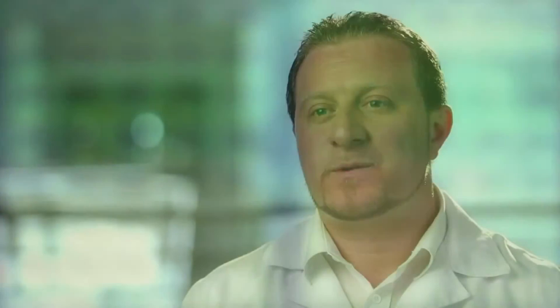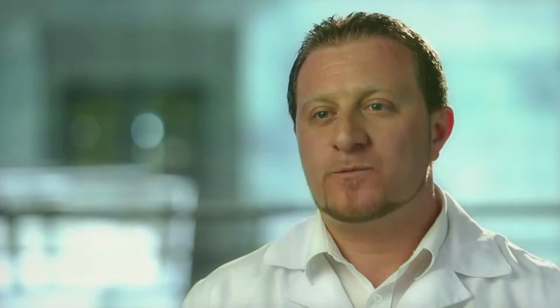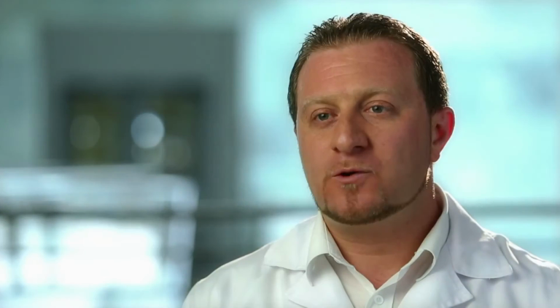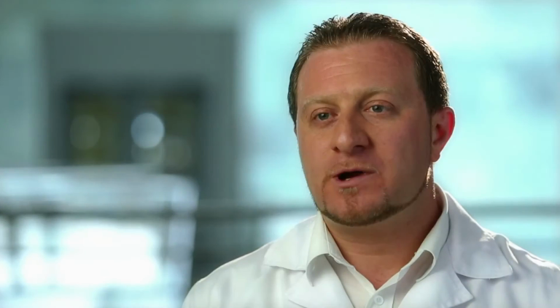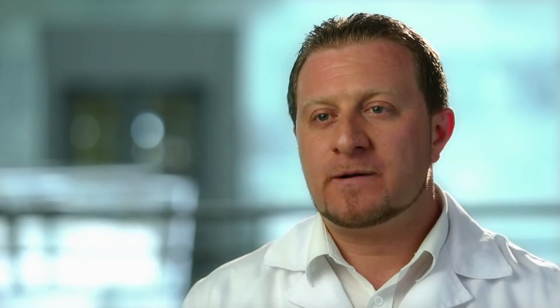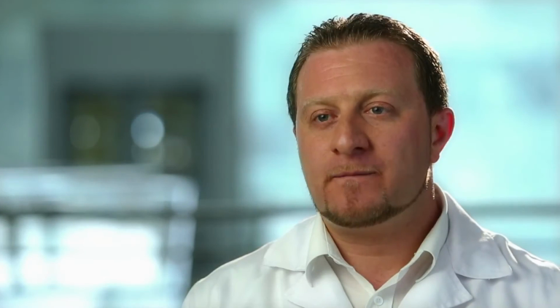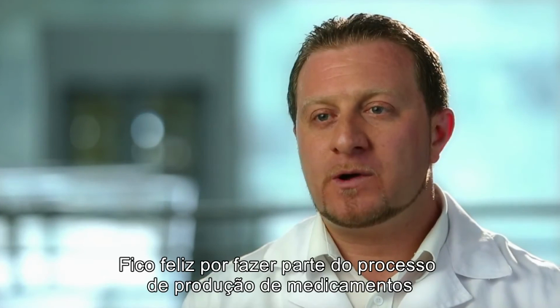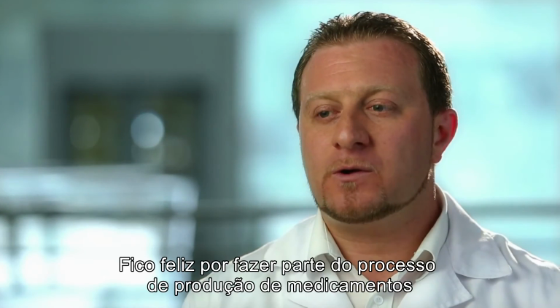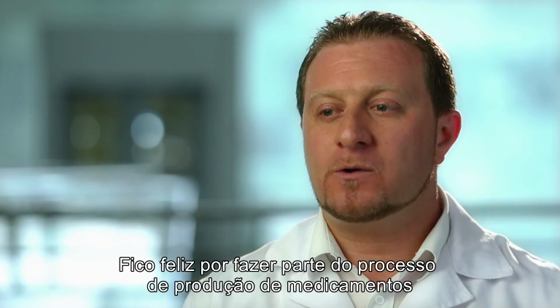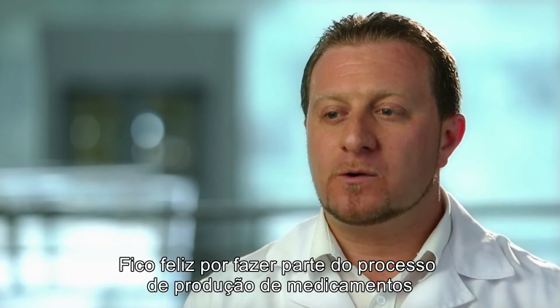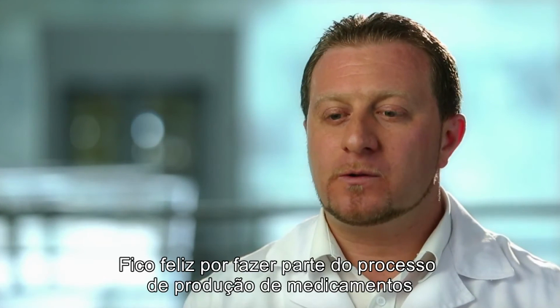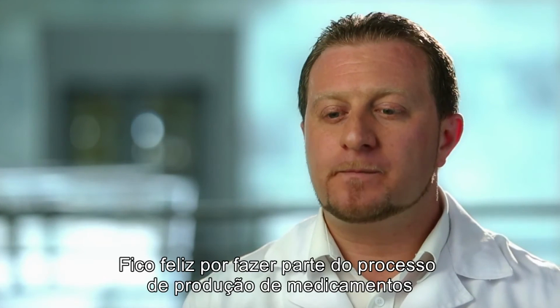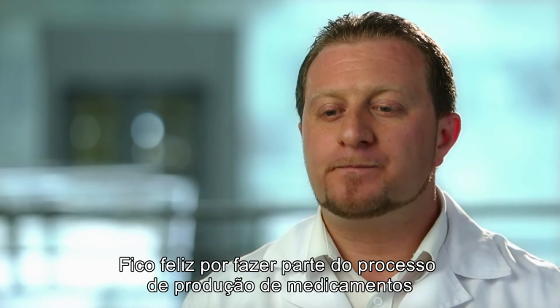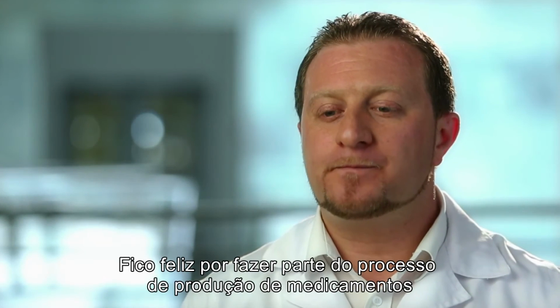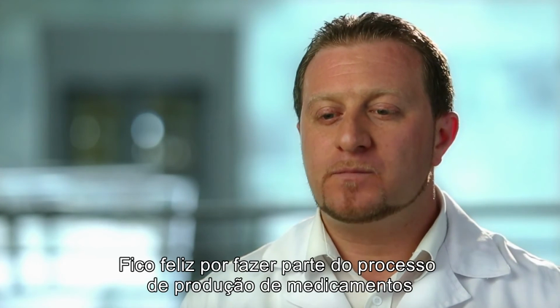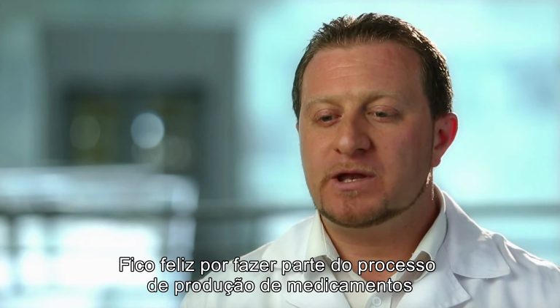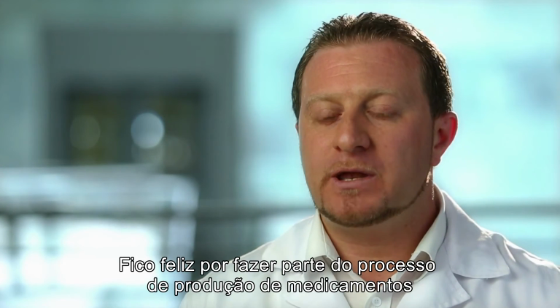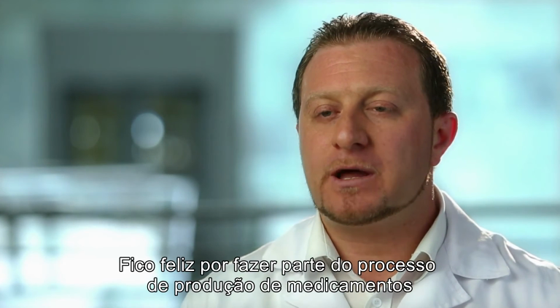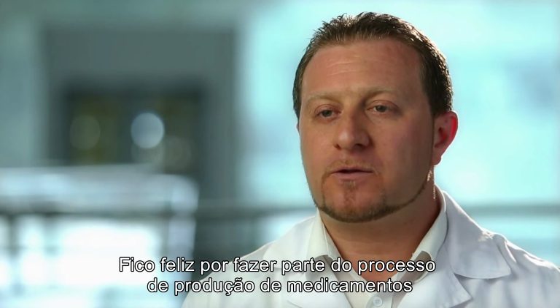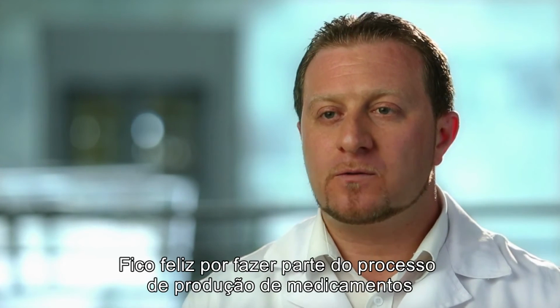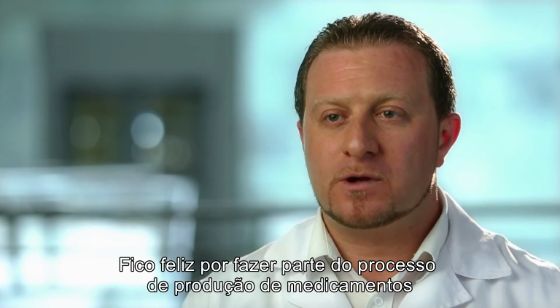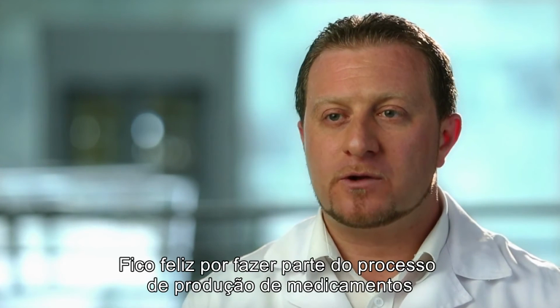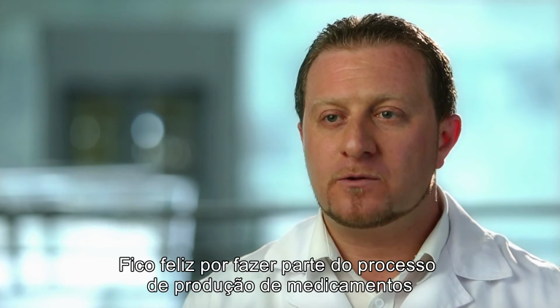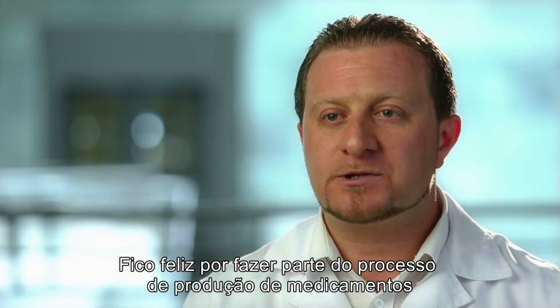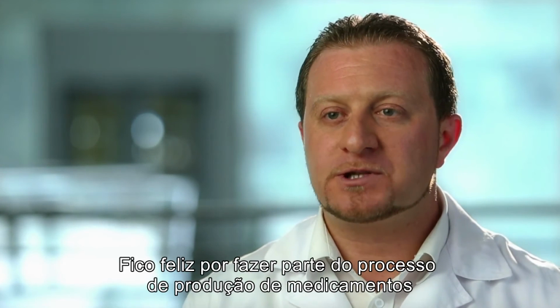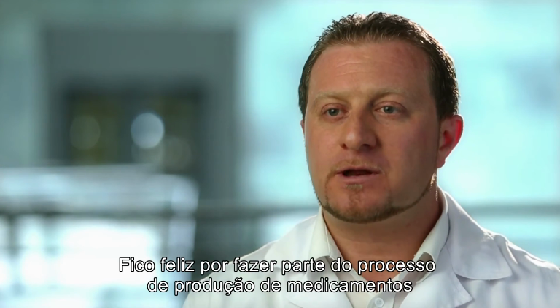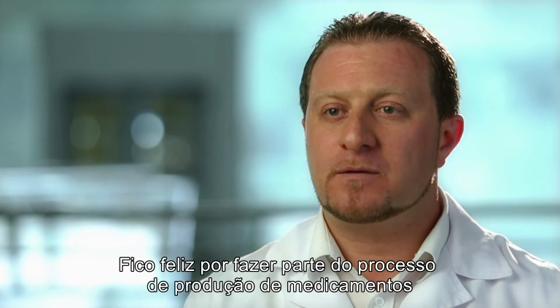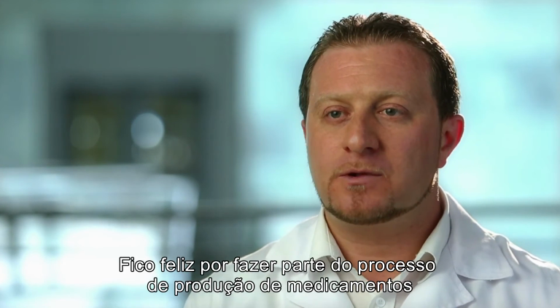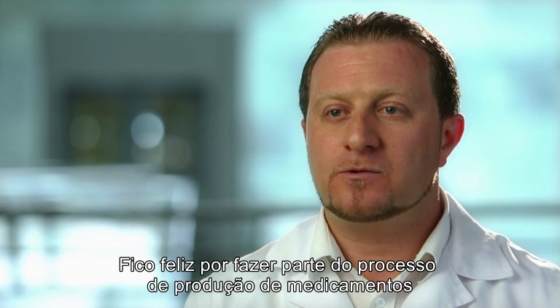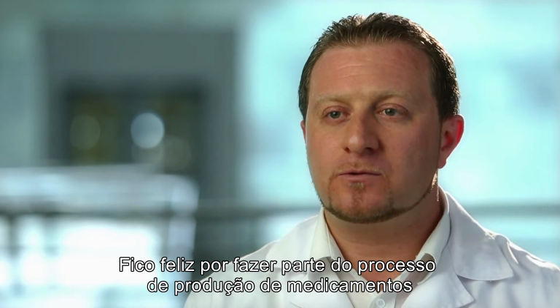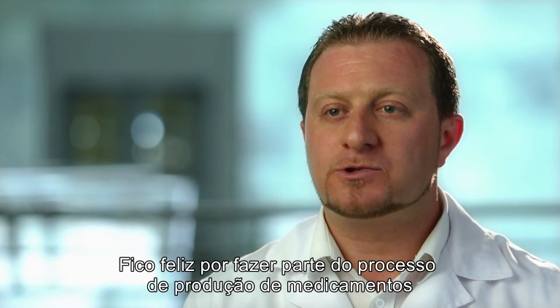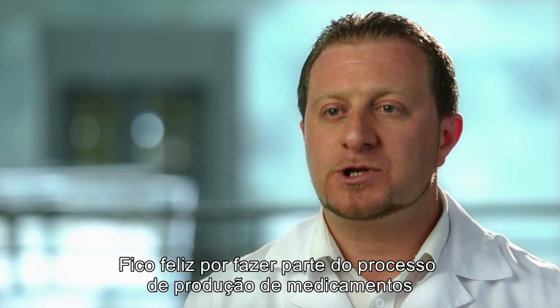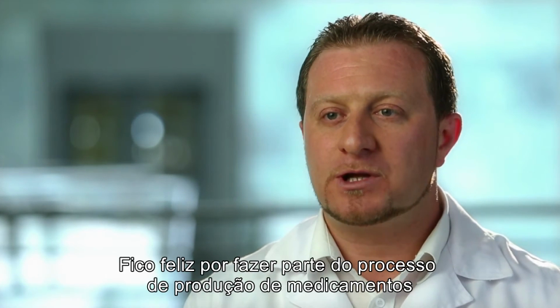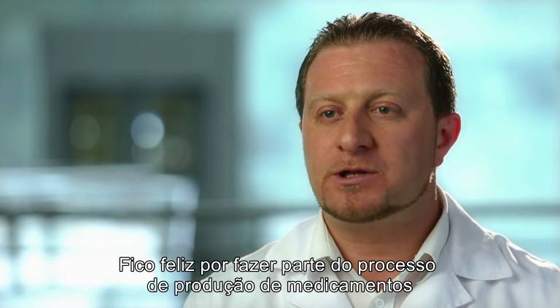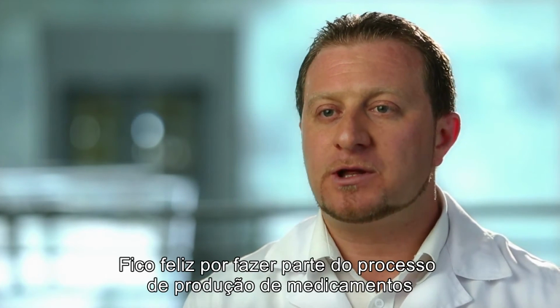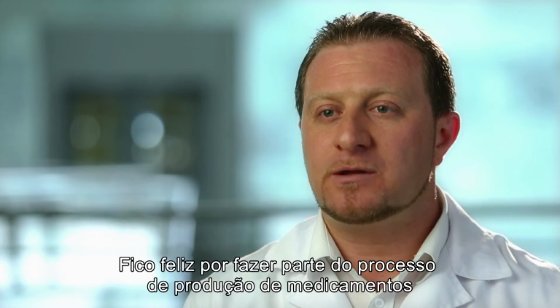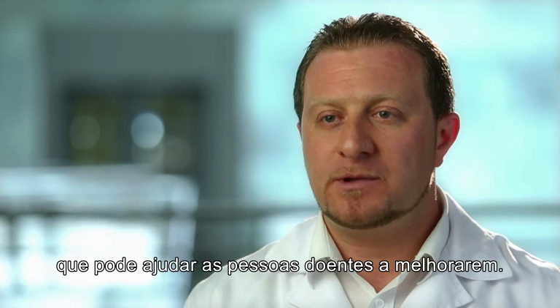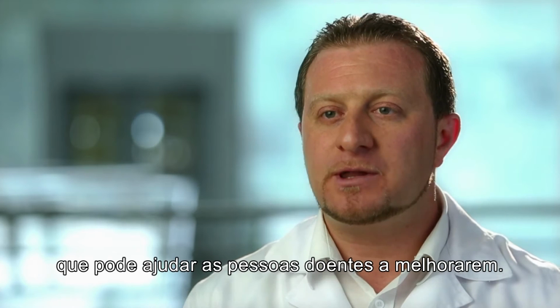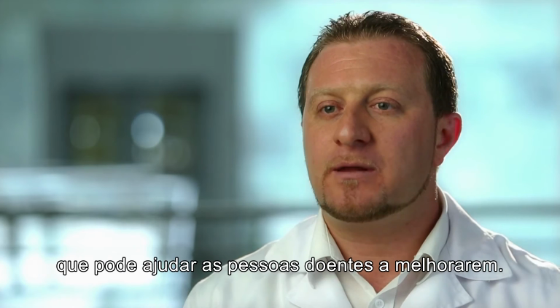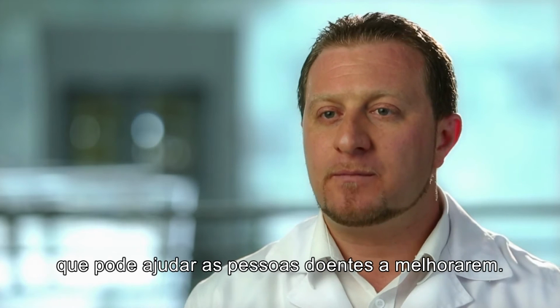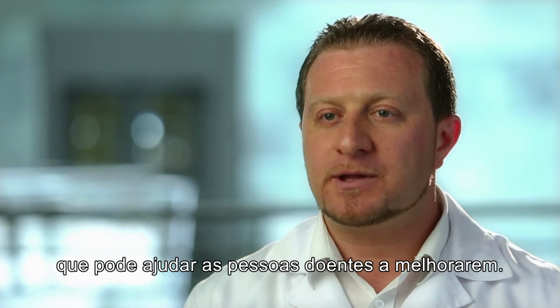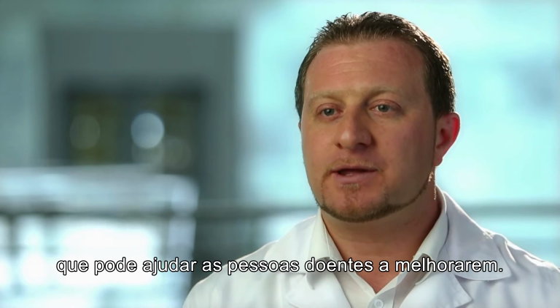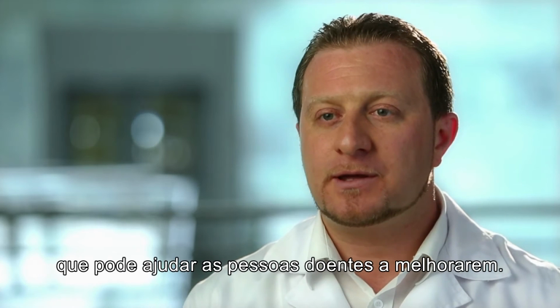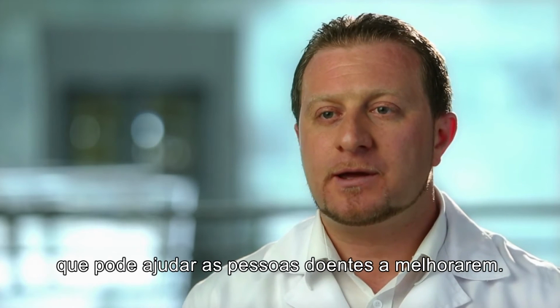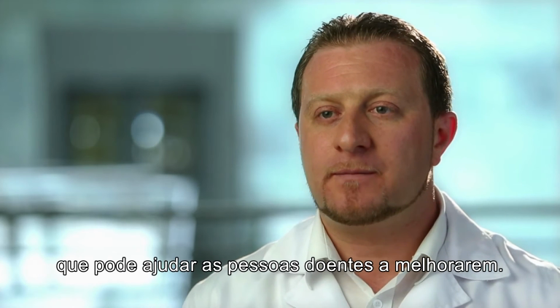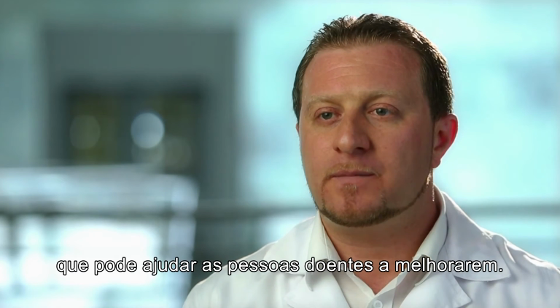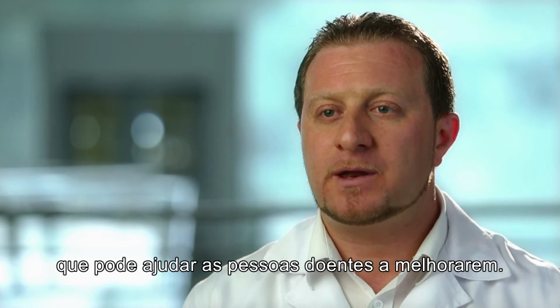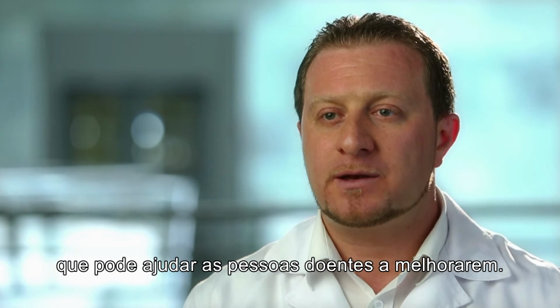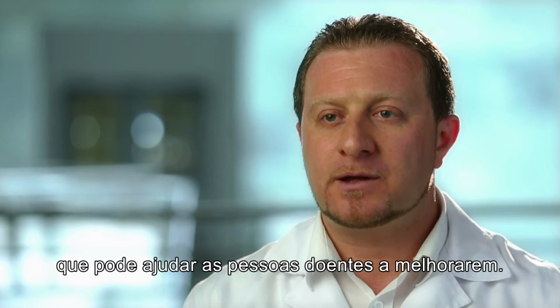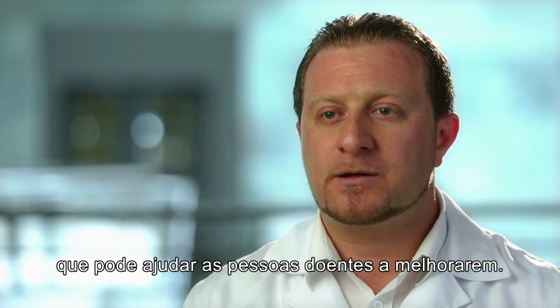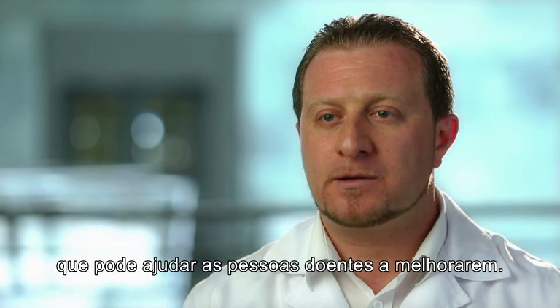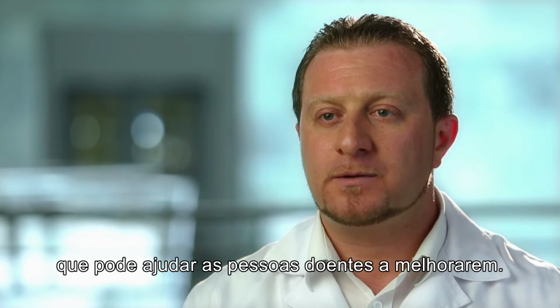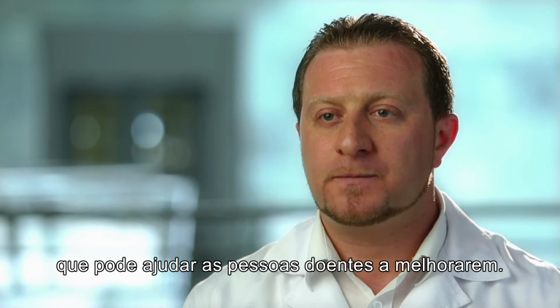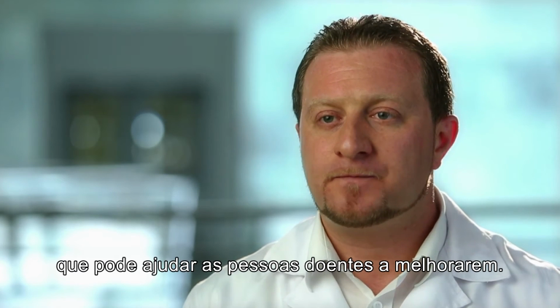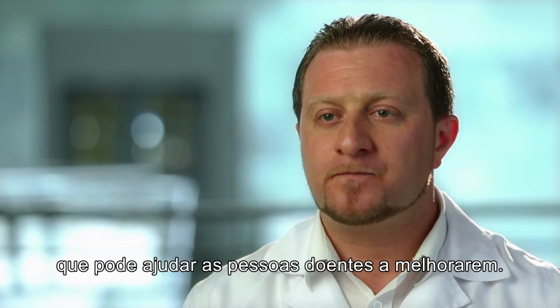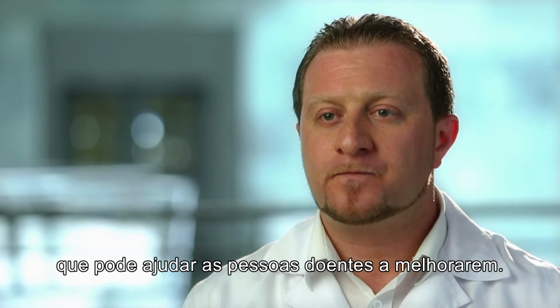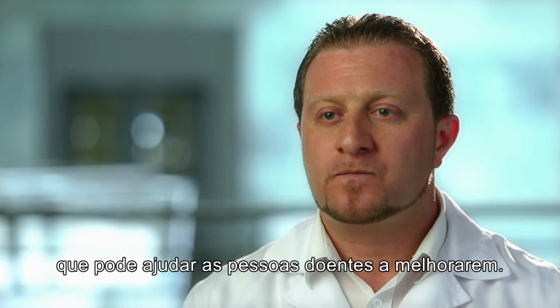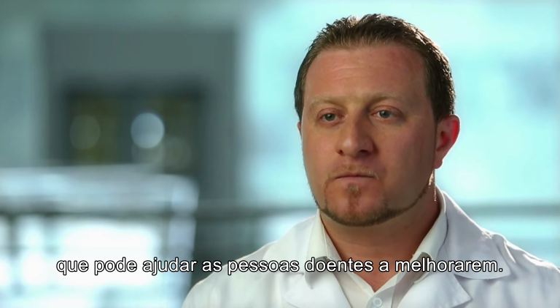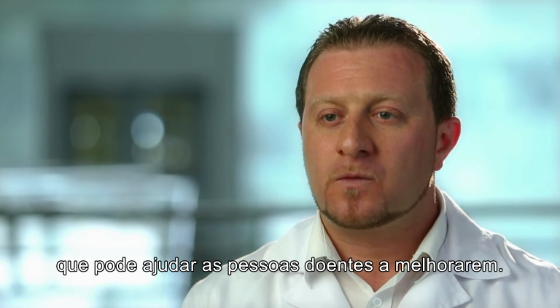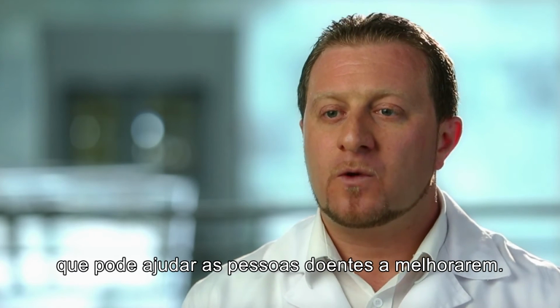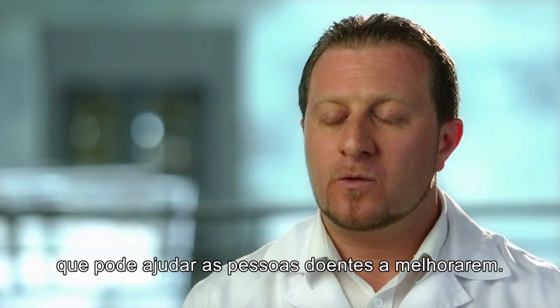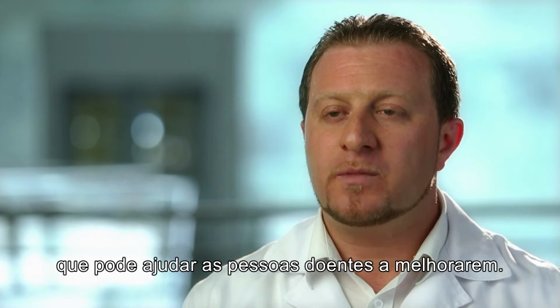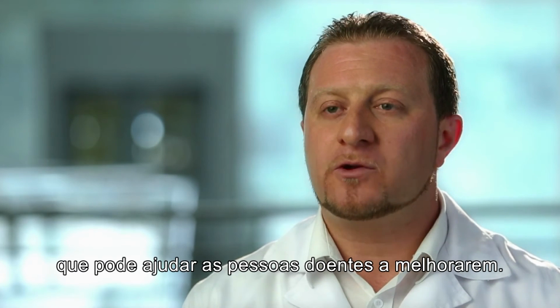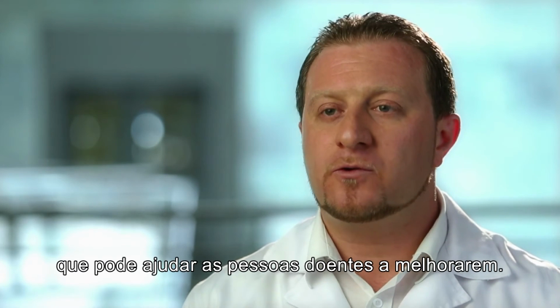I am happy to be part of the drug manufacturing process, which eventually helps patients to get better.